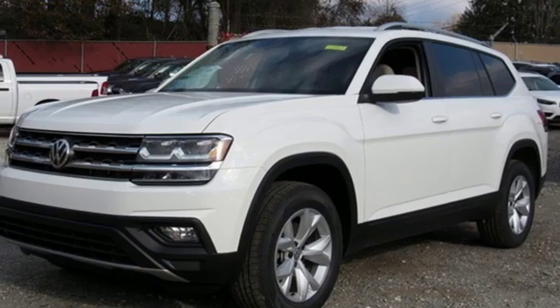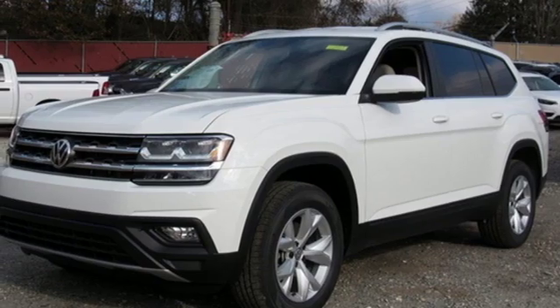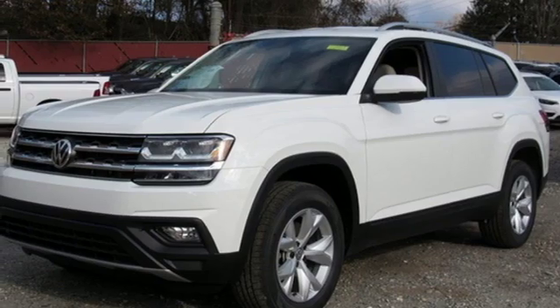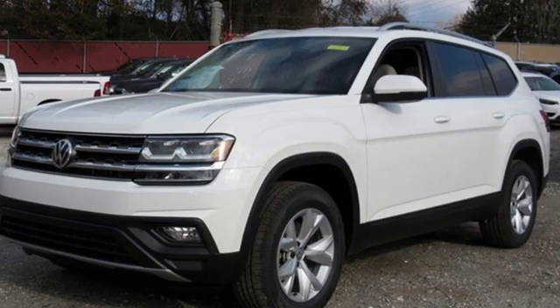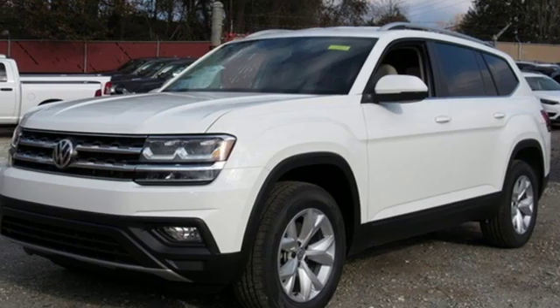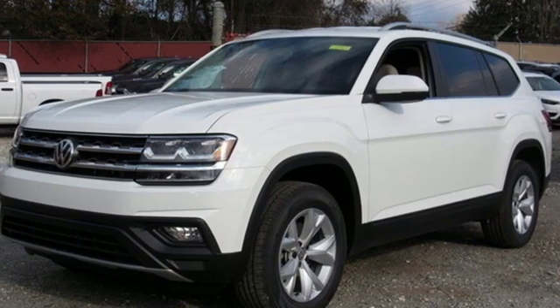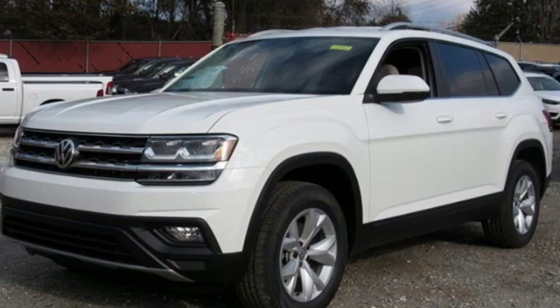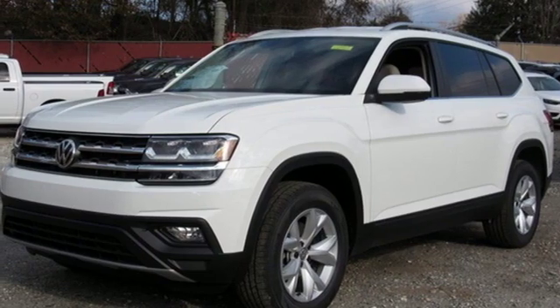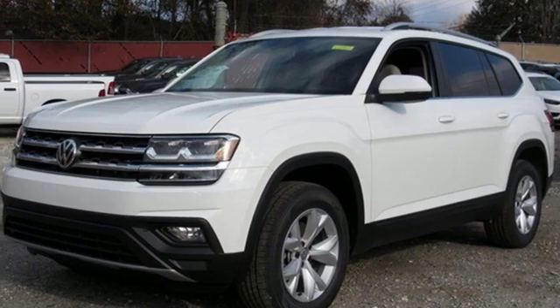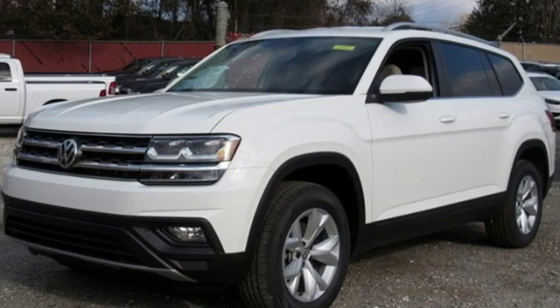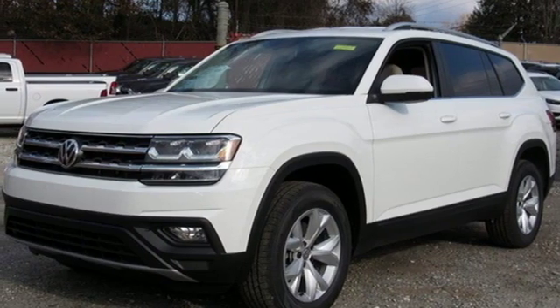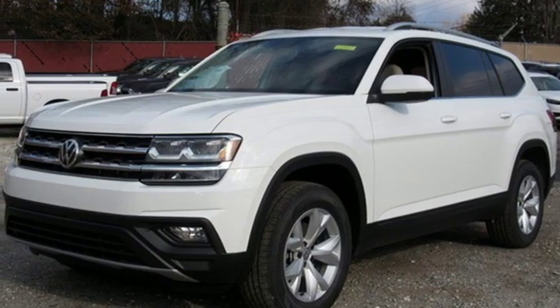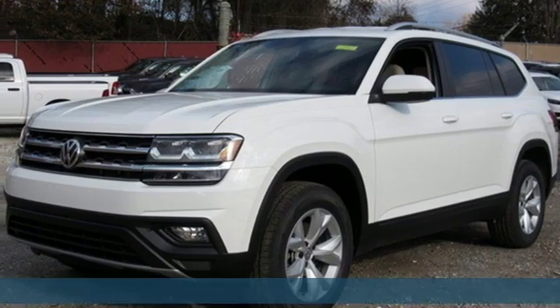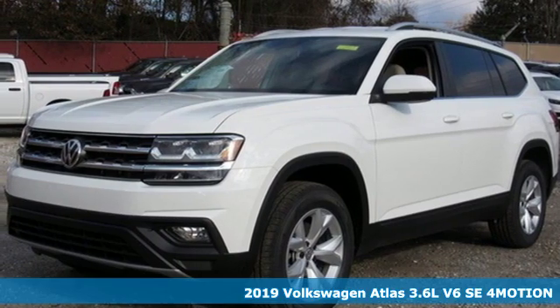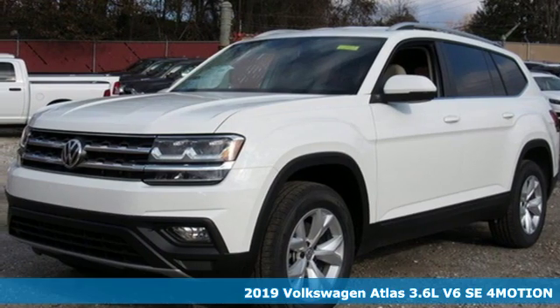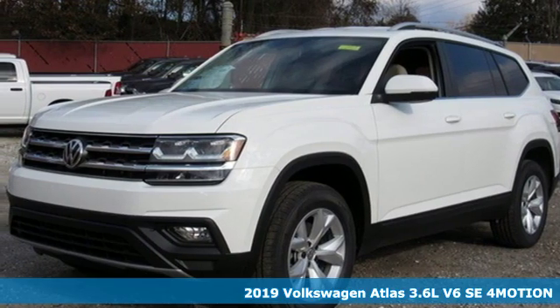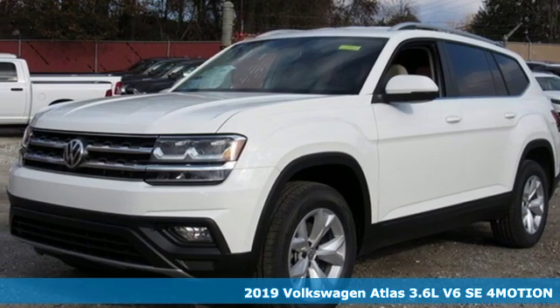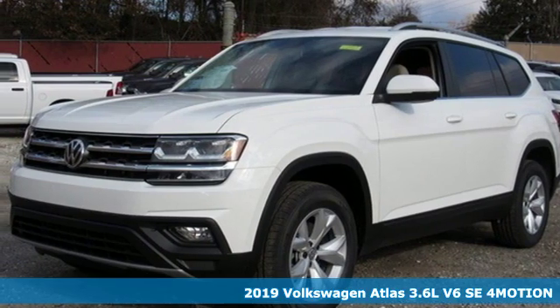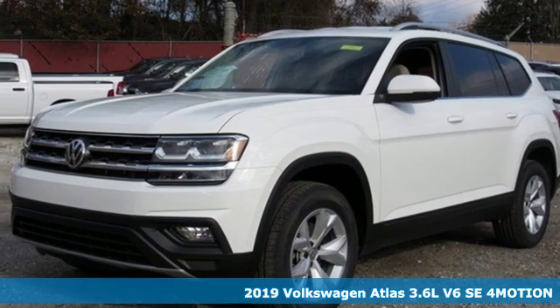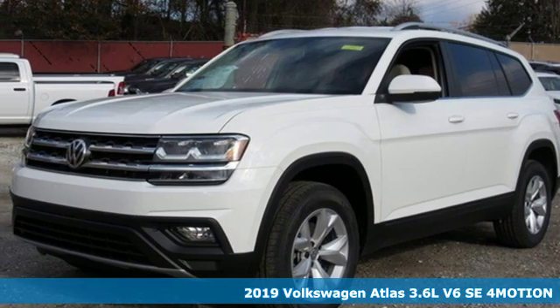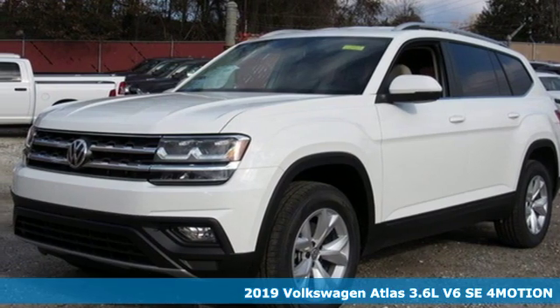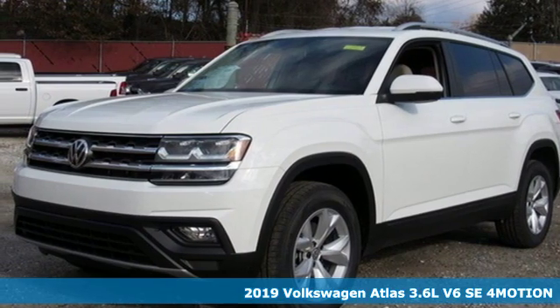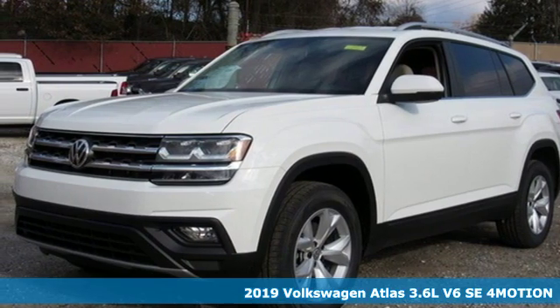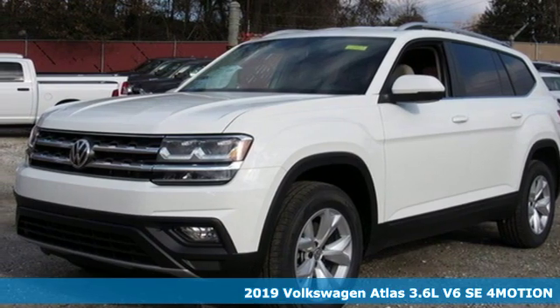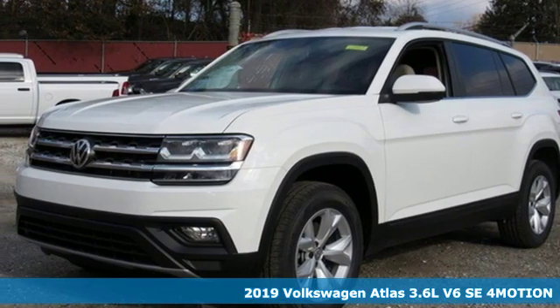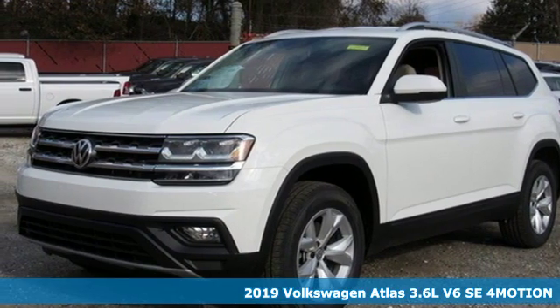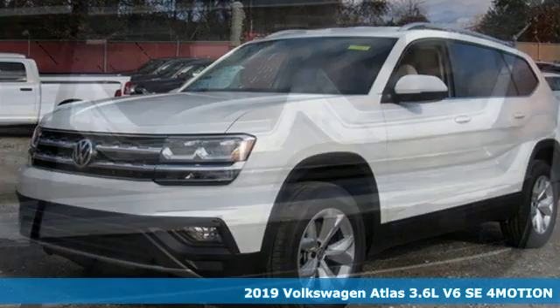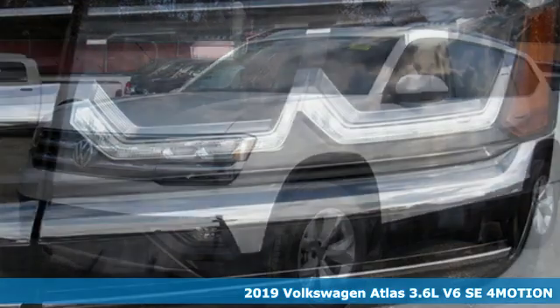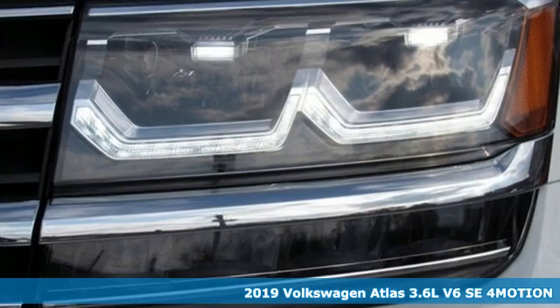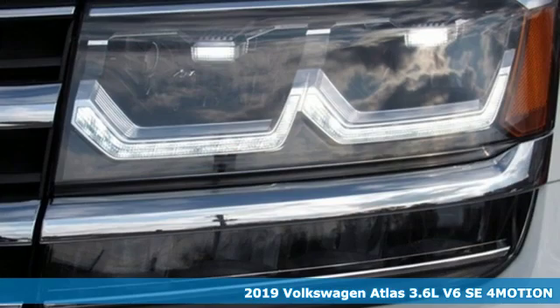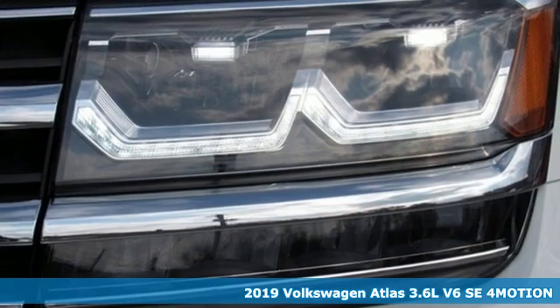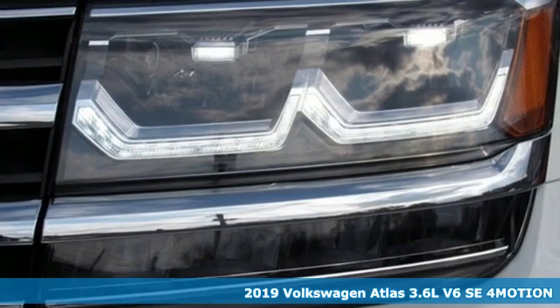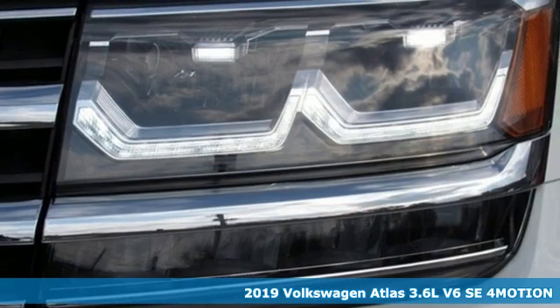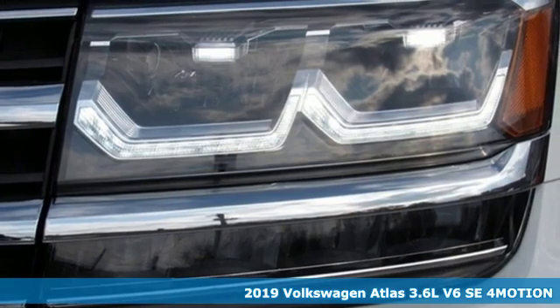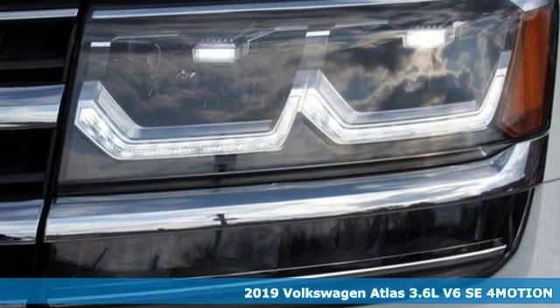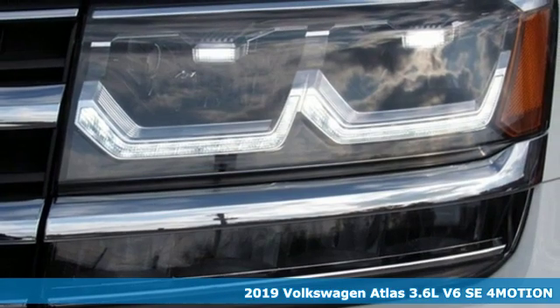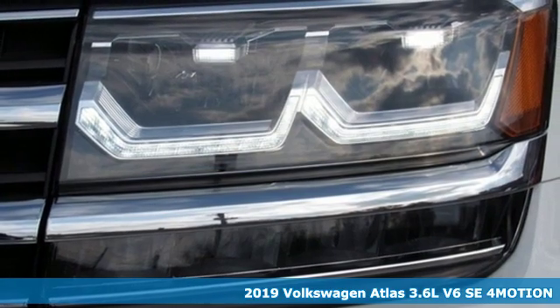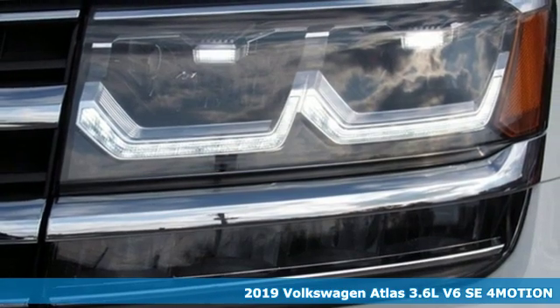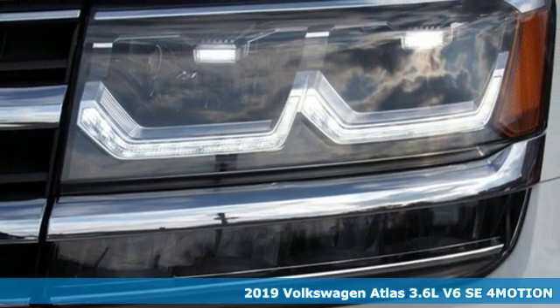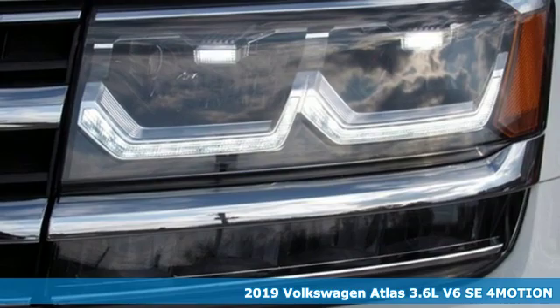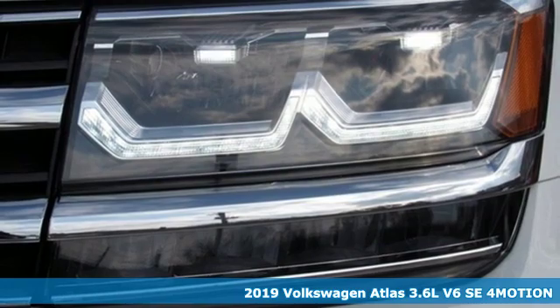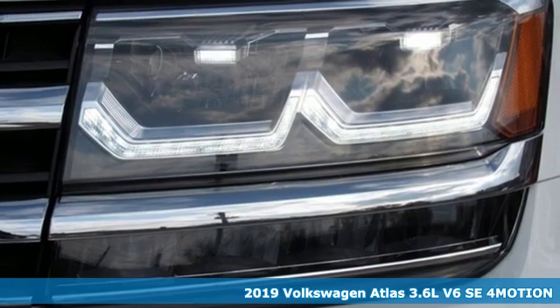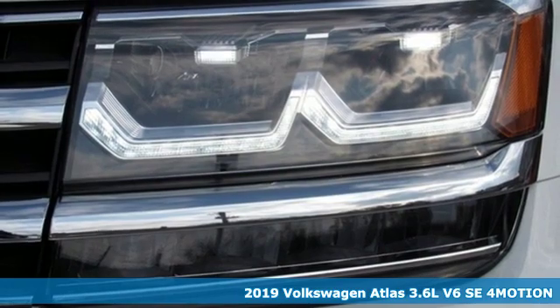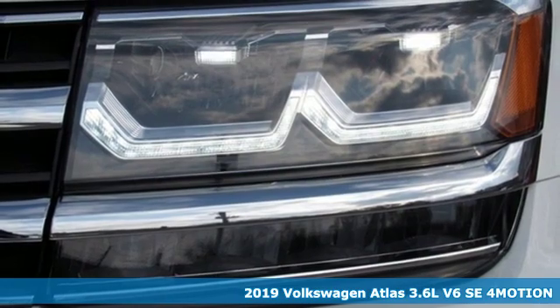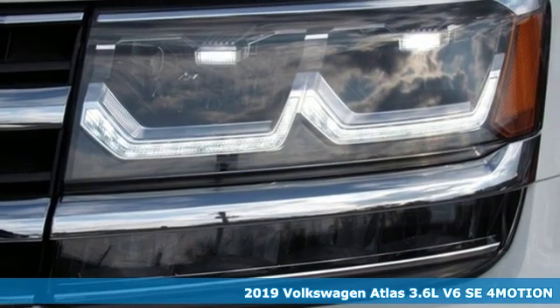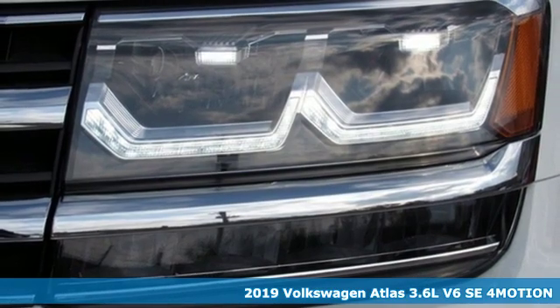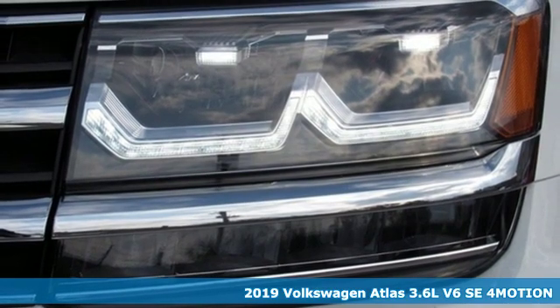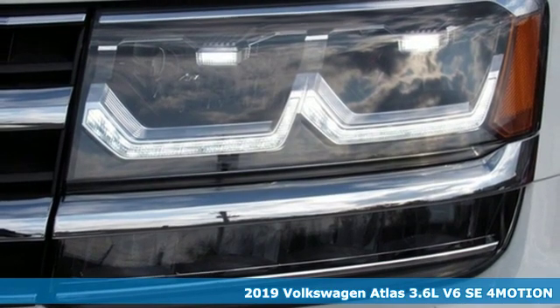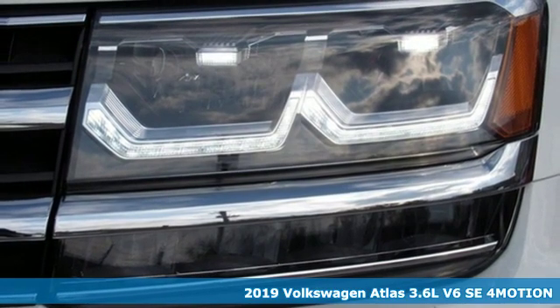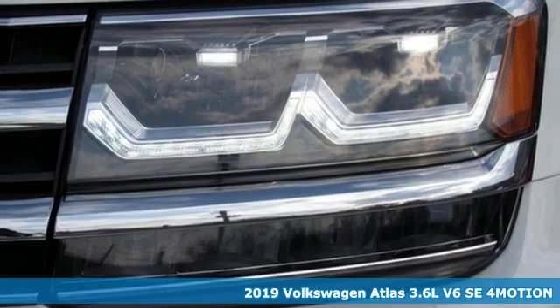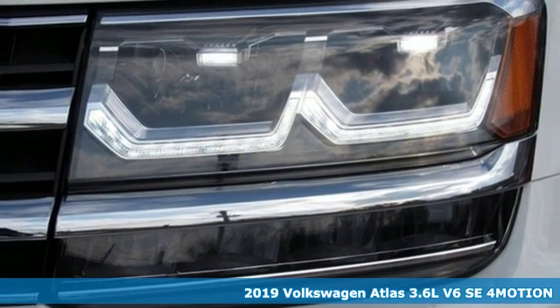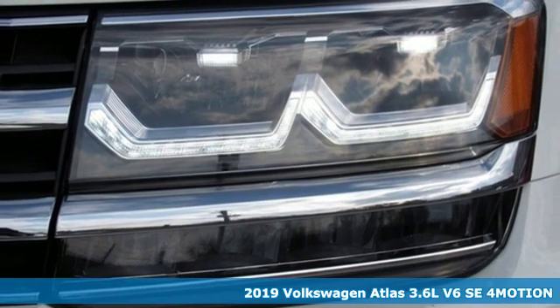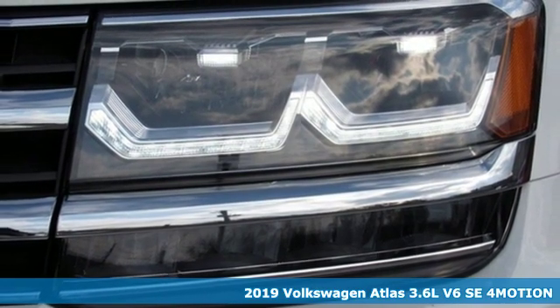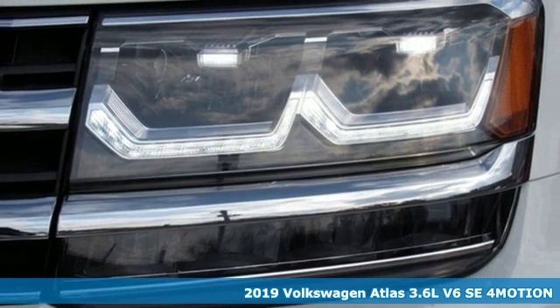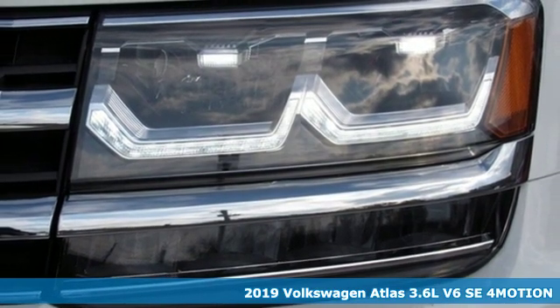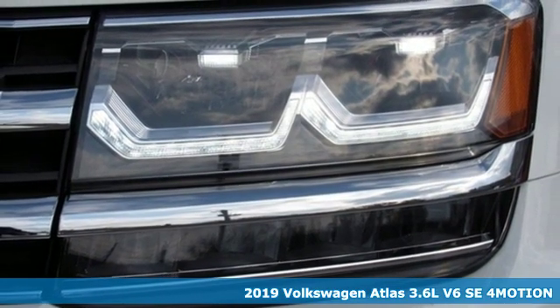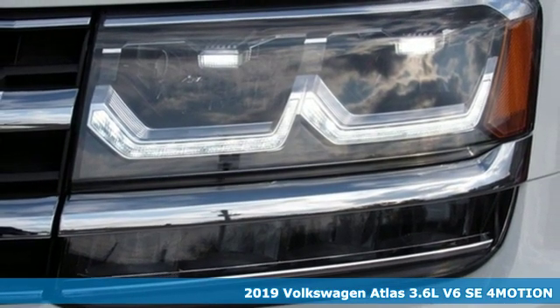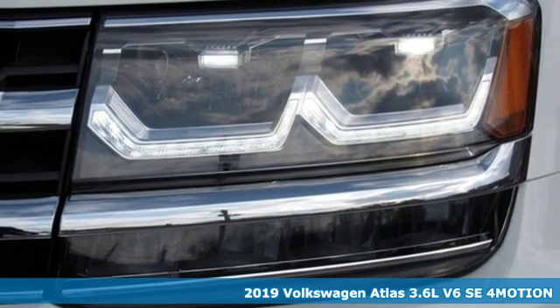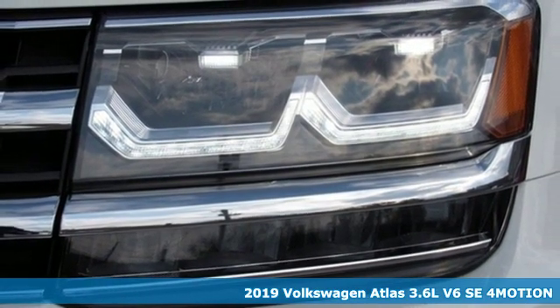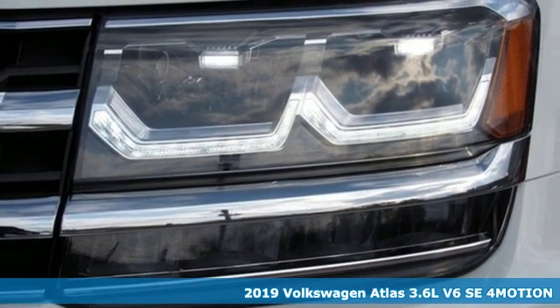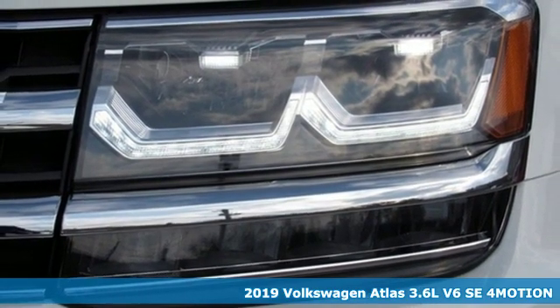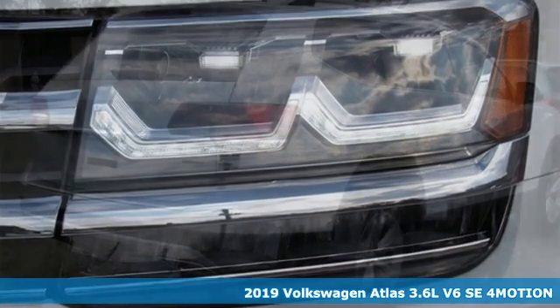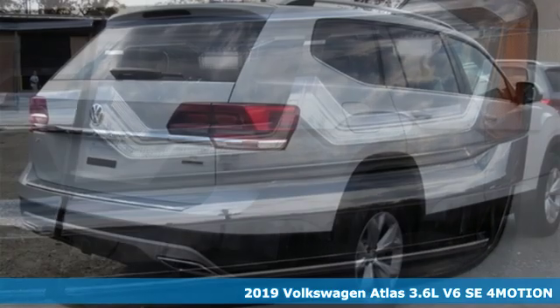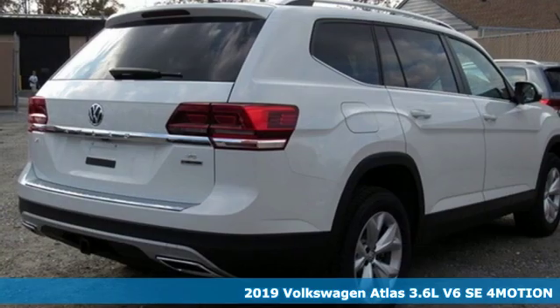It's a new 2019 Volkswagen Atlas. Volkswagen, performance you'd expect with the precision of German engineering.